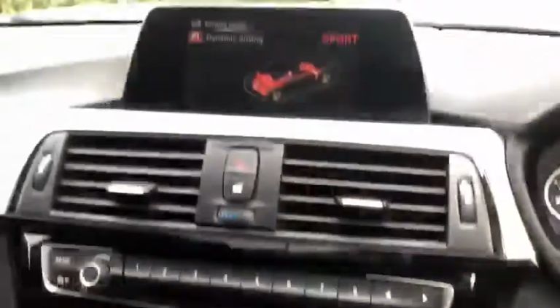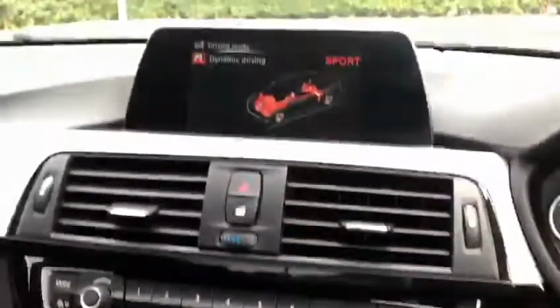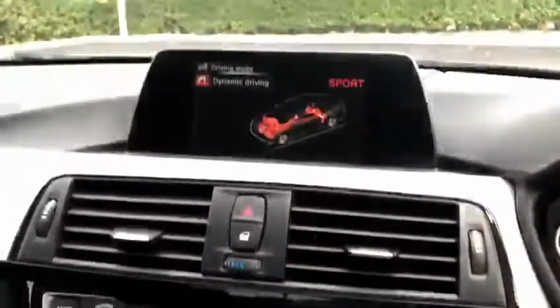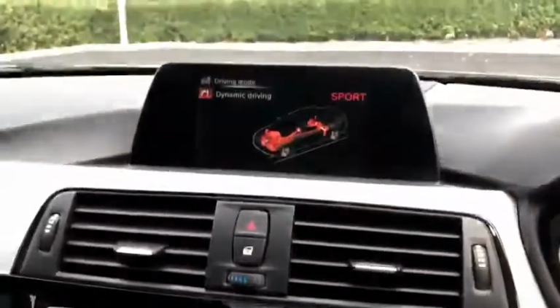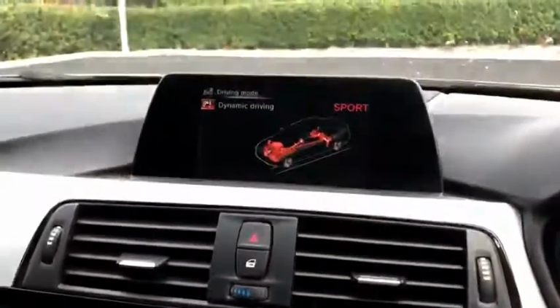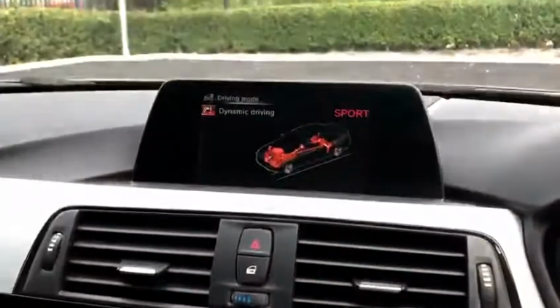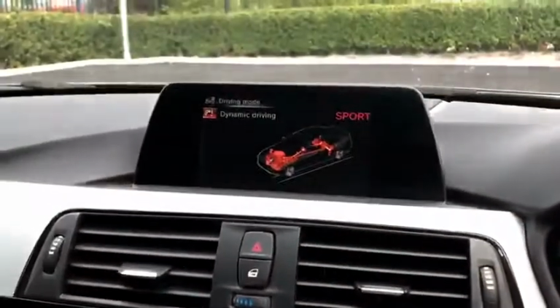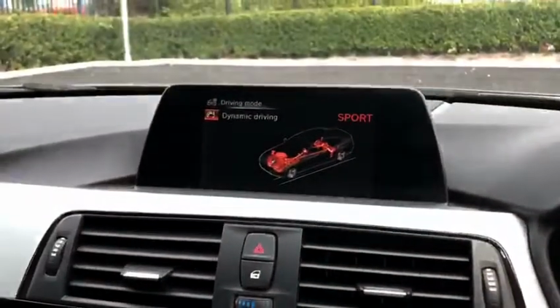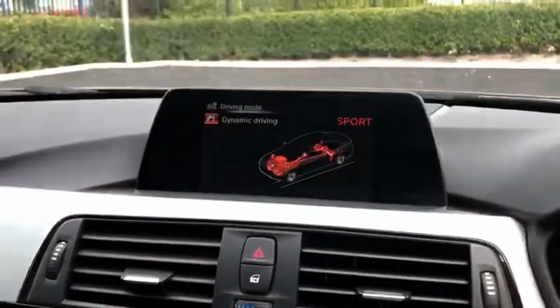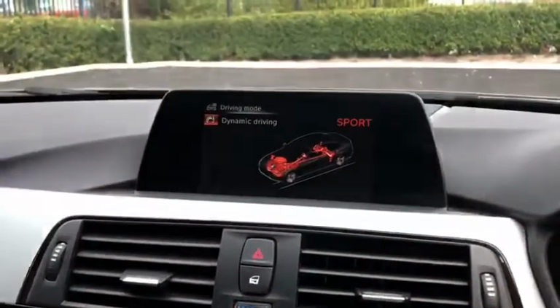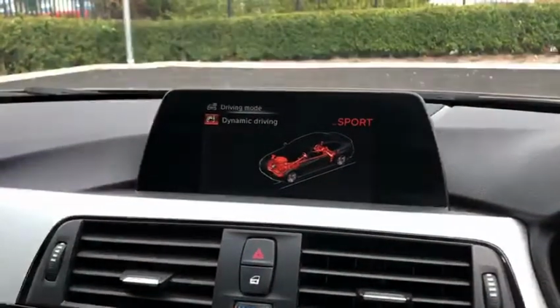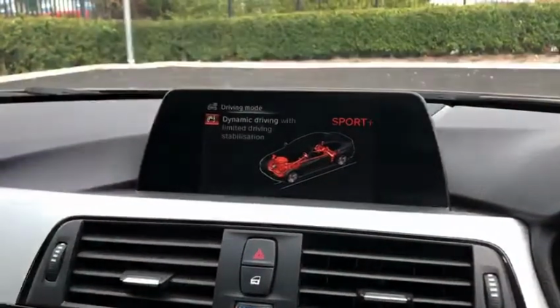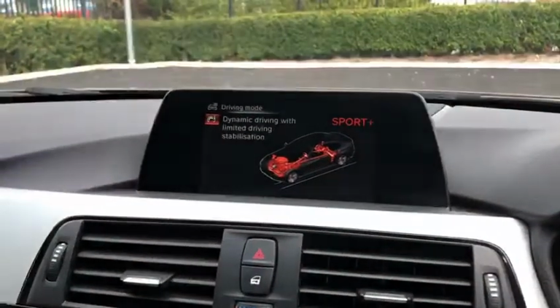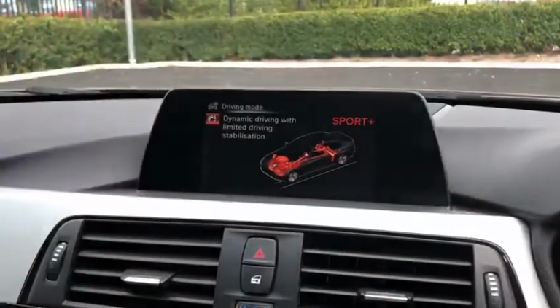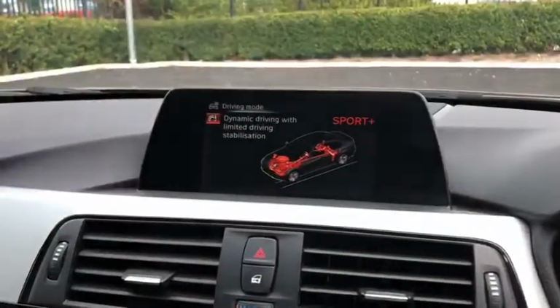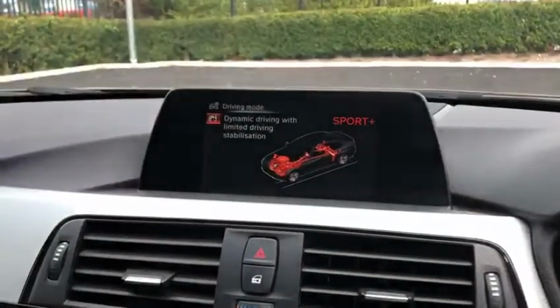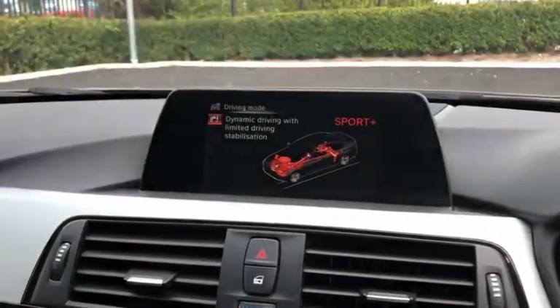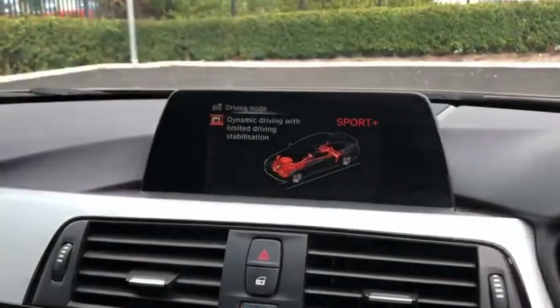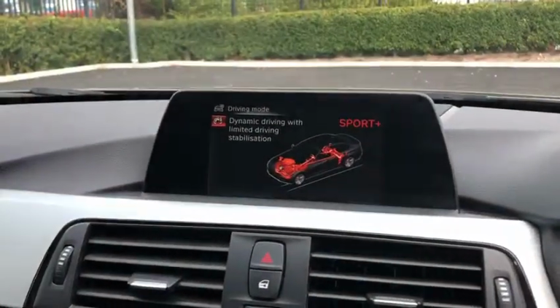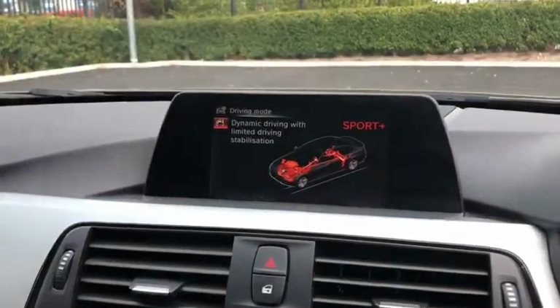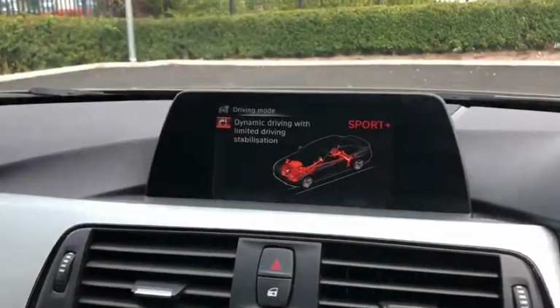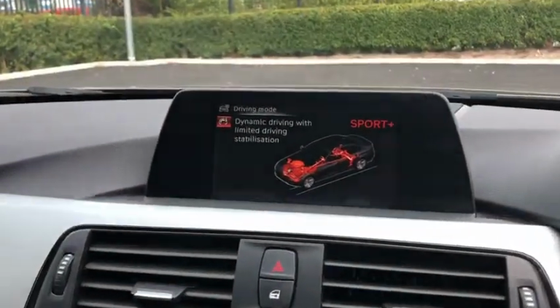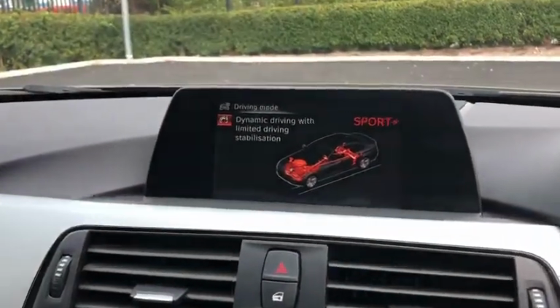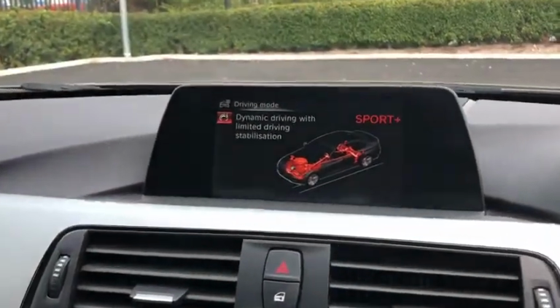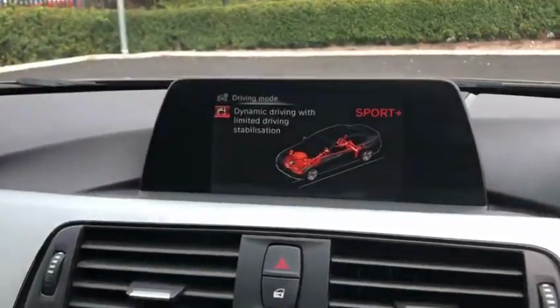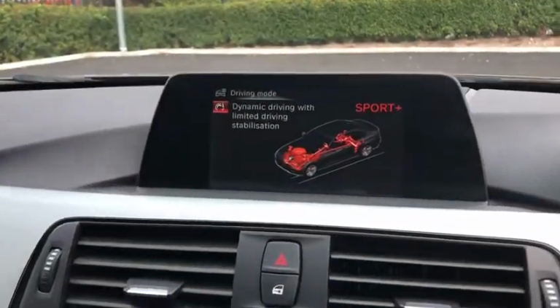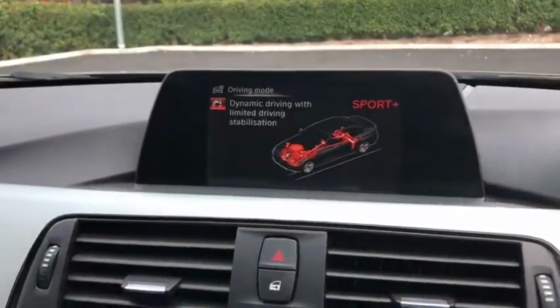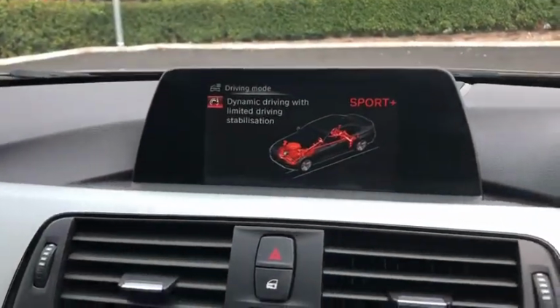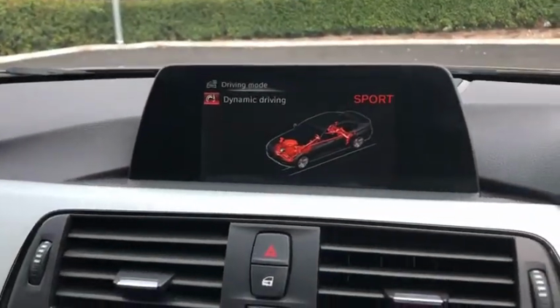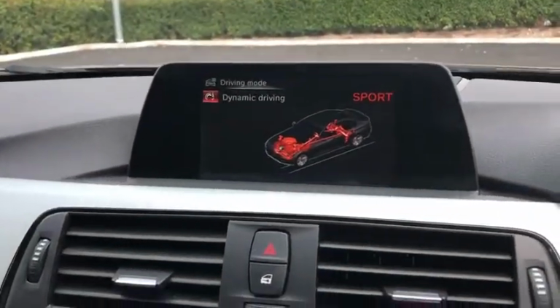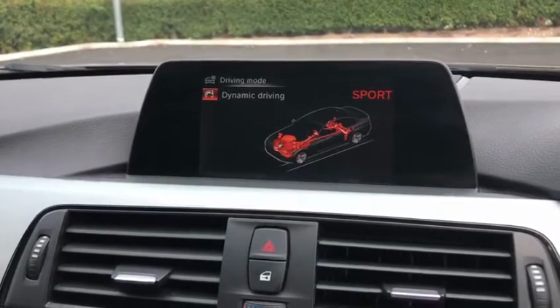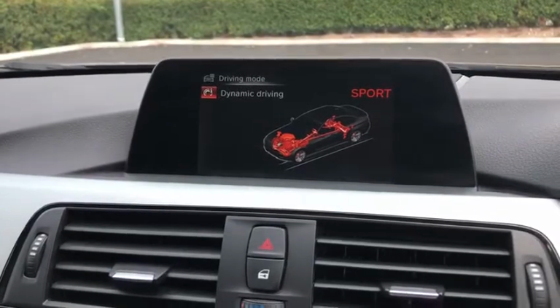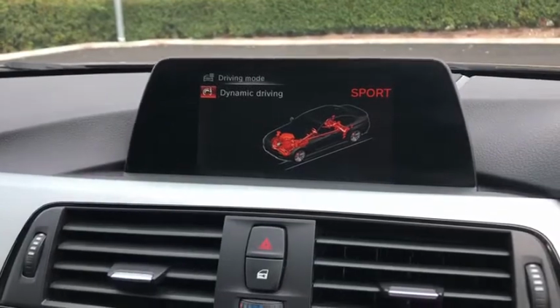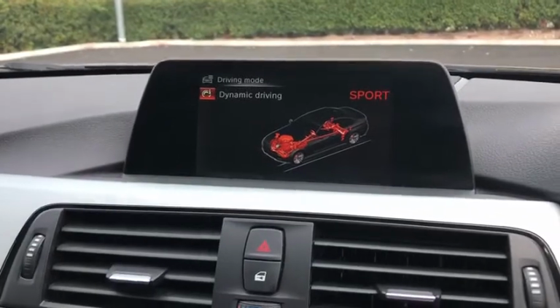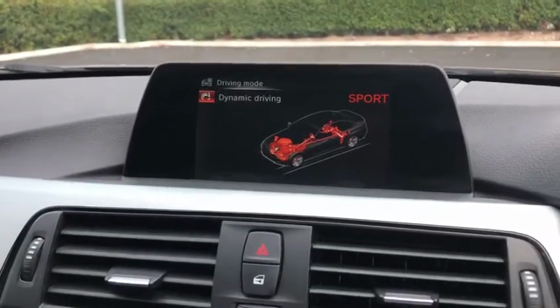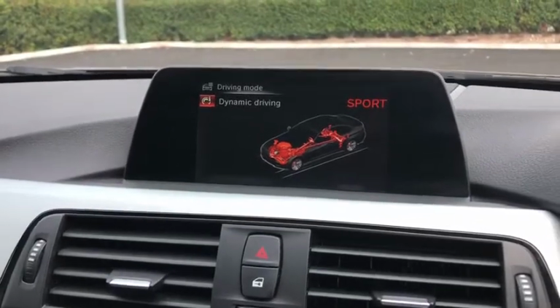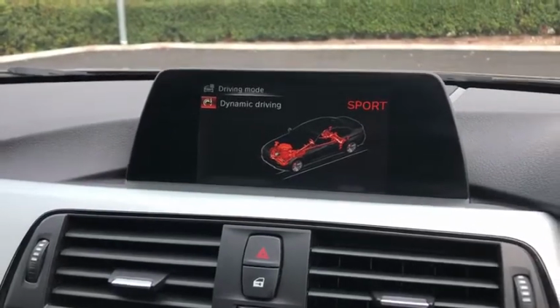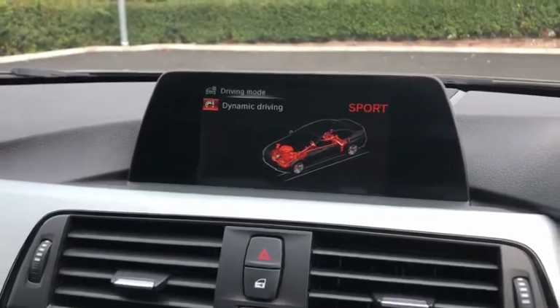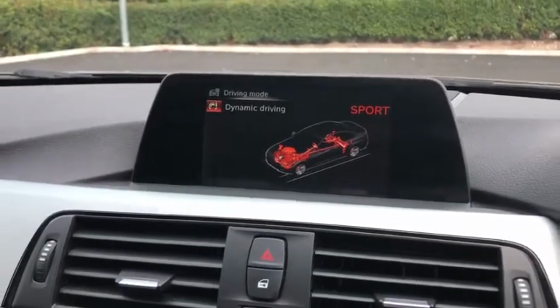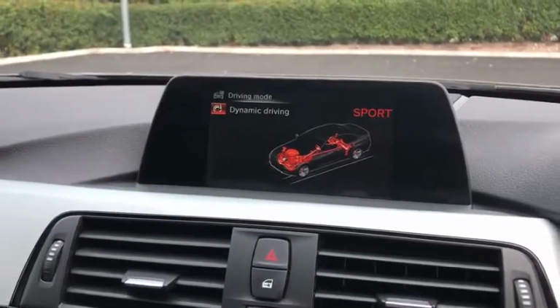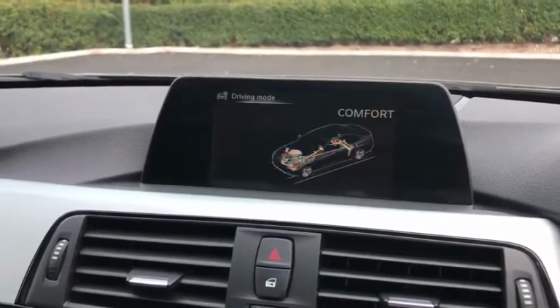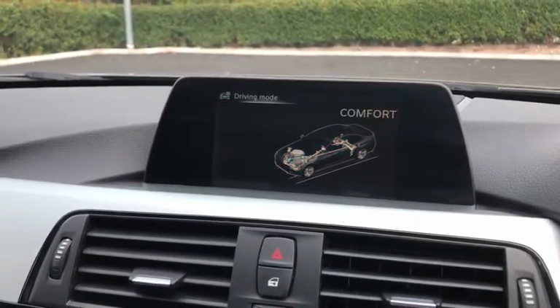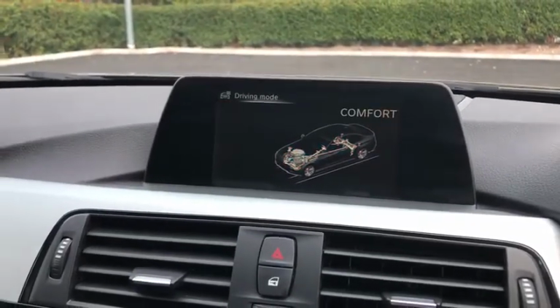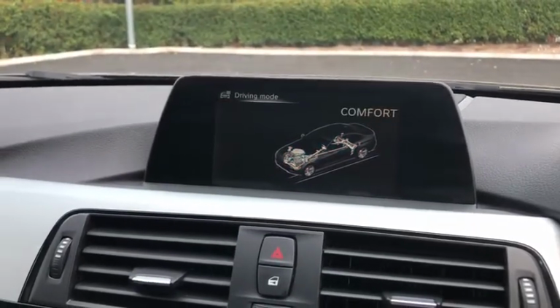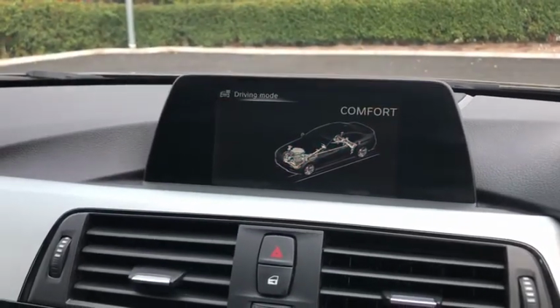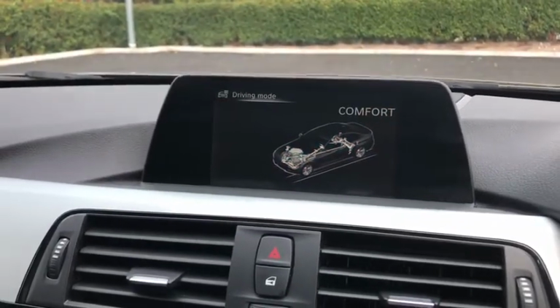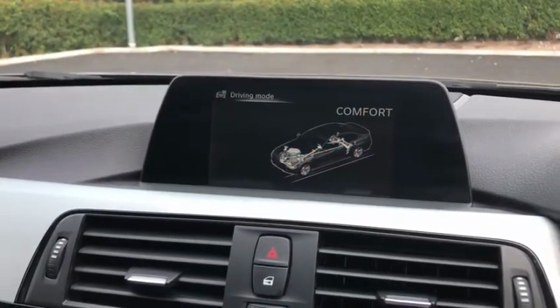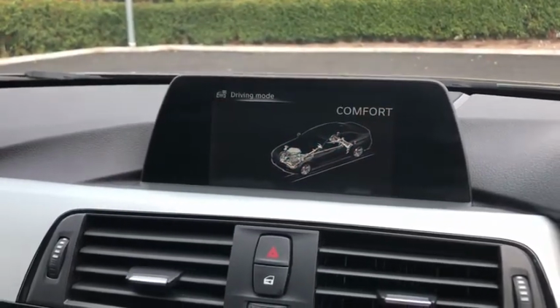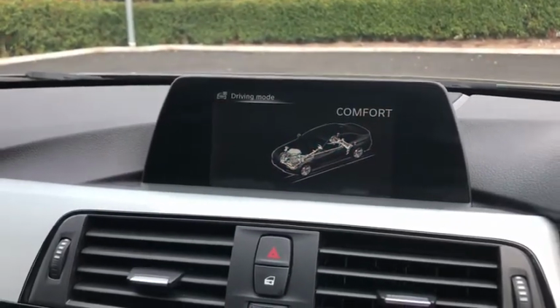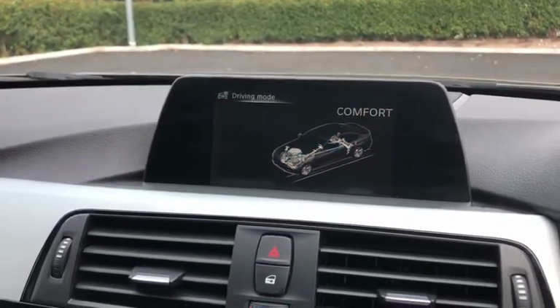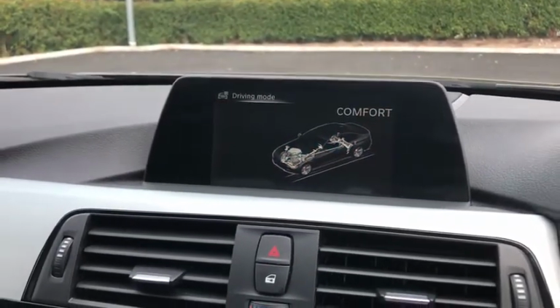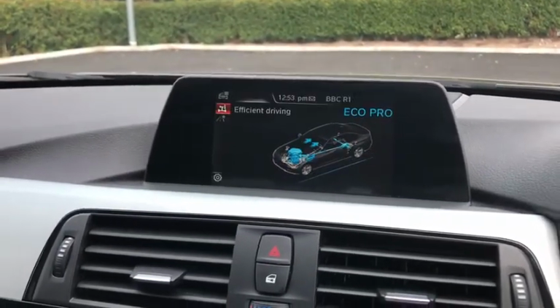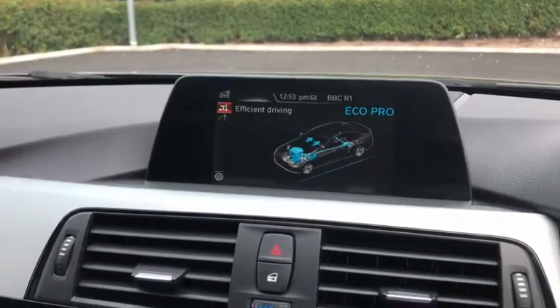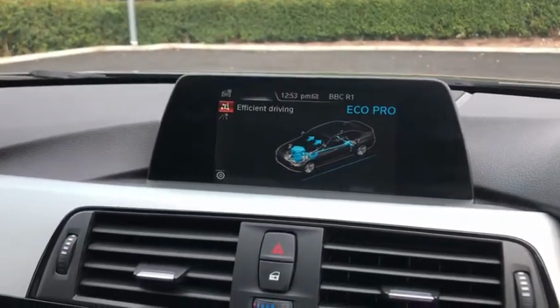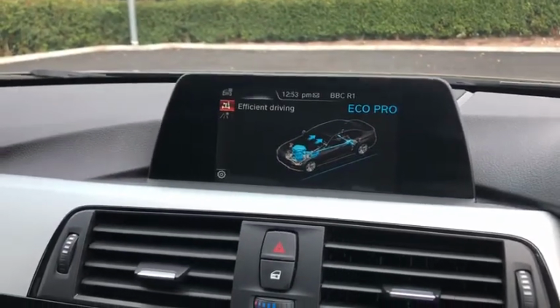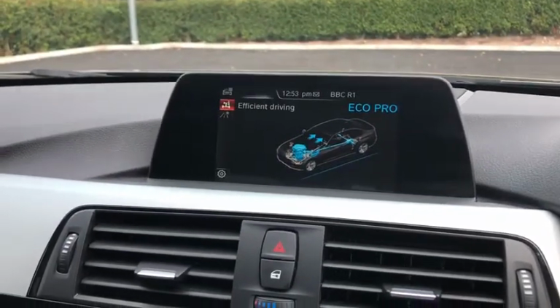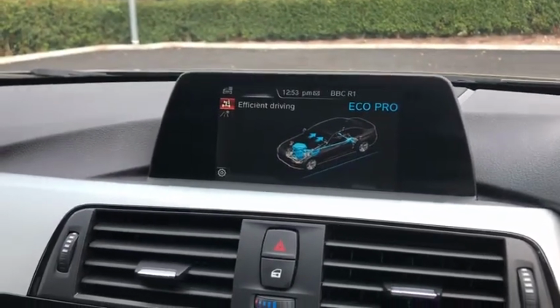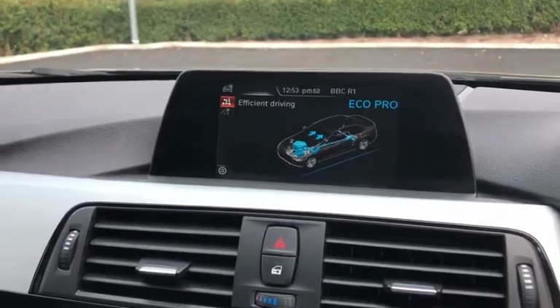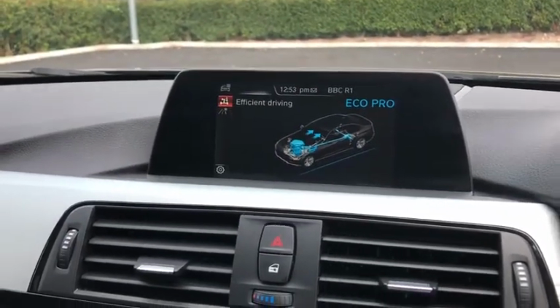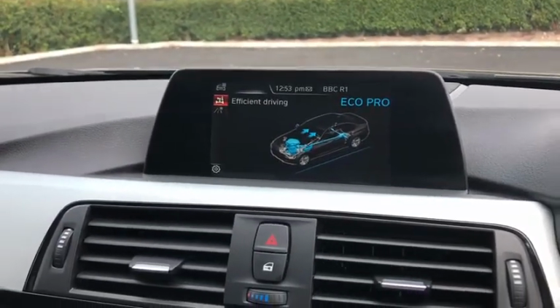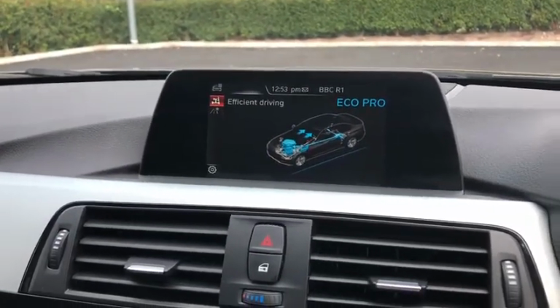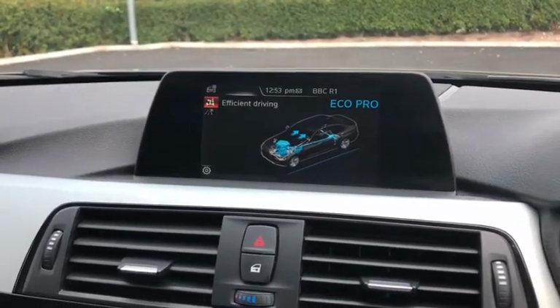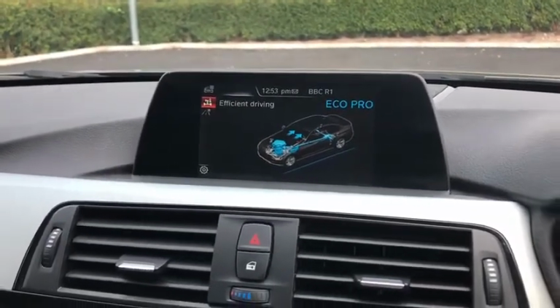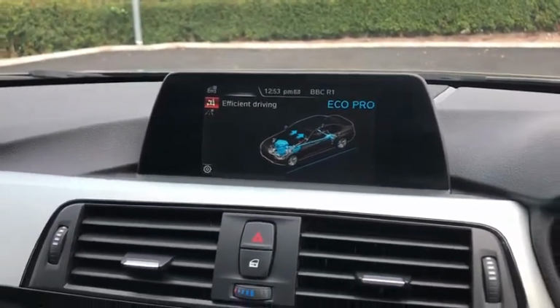You can start playing around with these drive modes — we've got Sport Plus, regular Sport, Comfort, and Eco Pro.